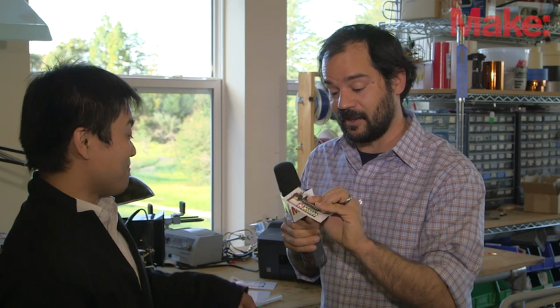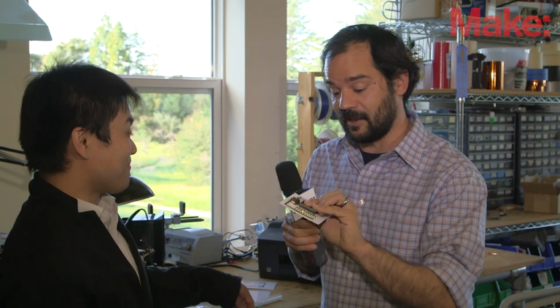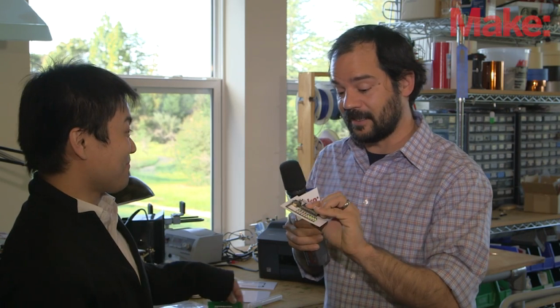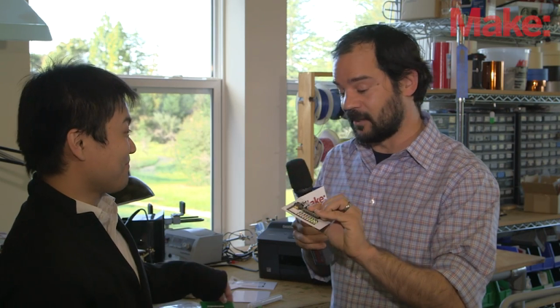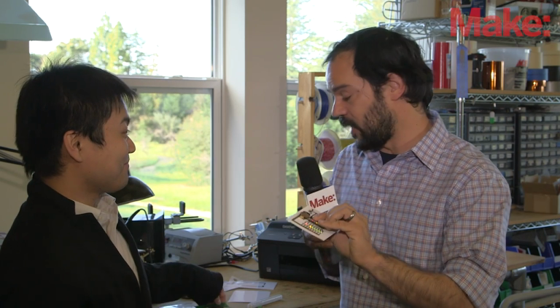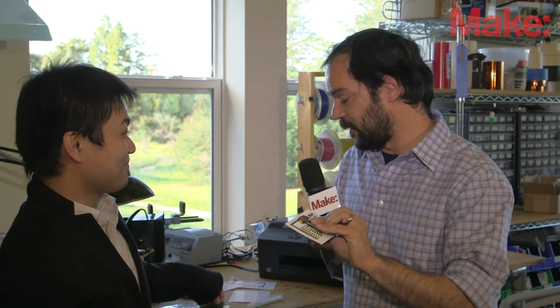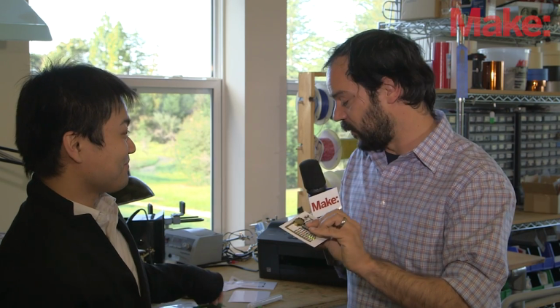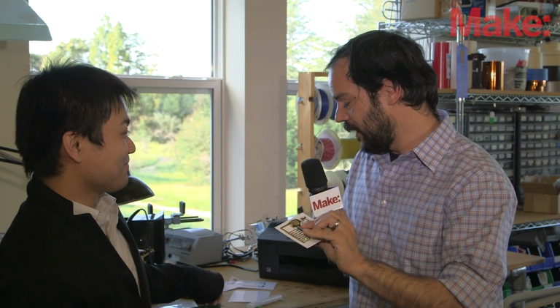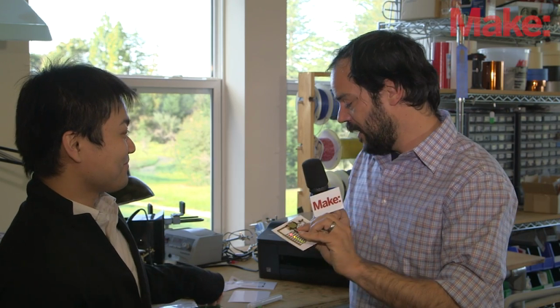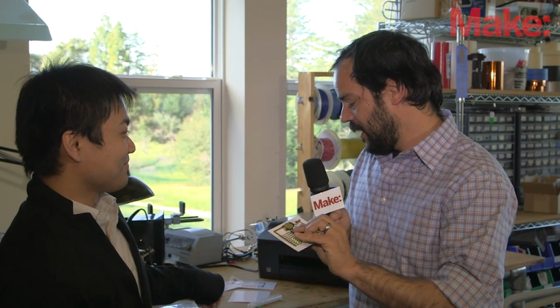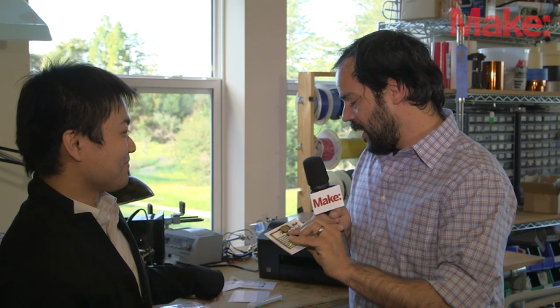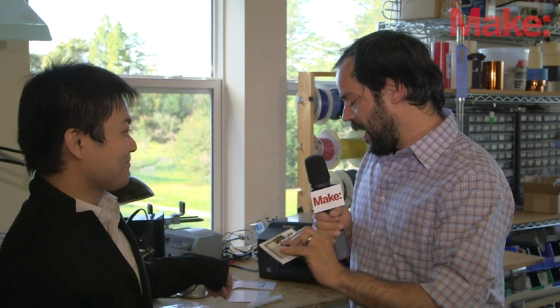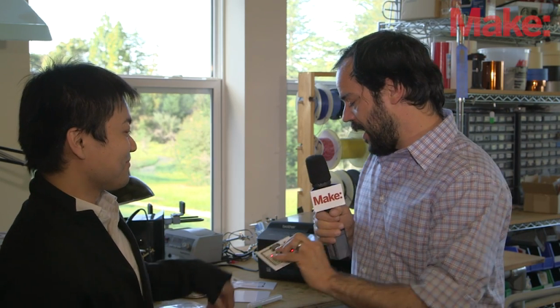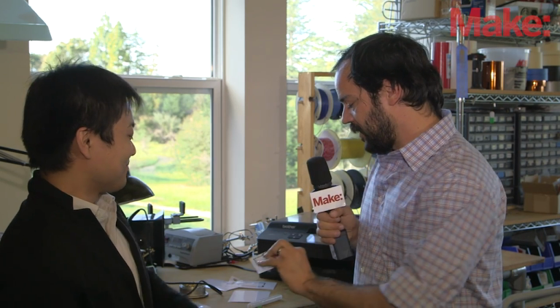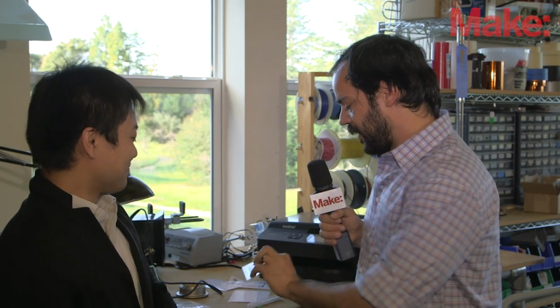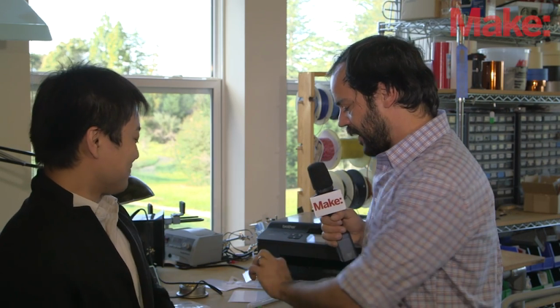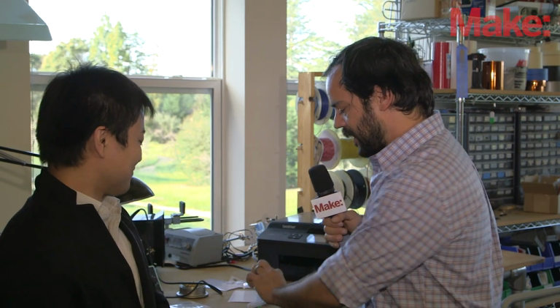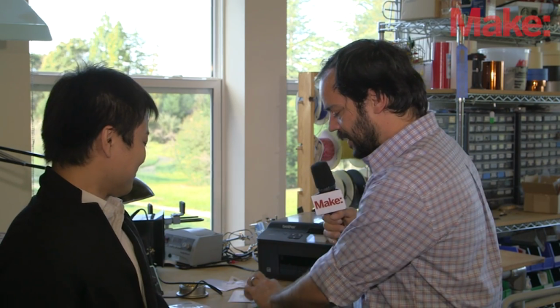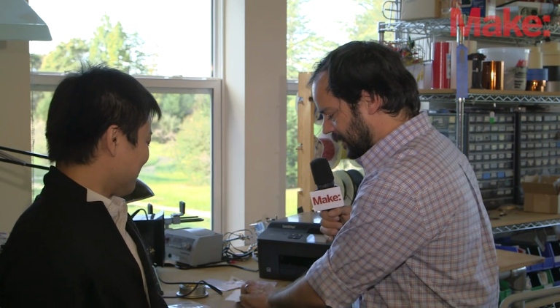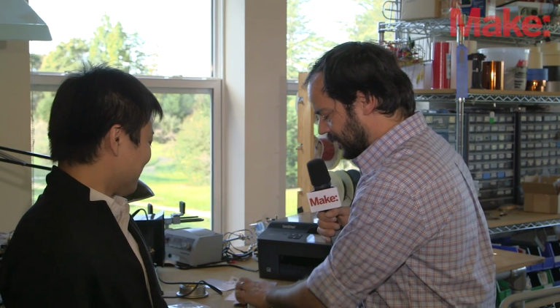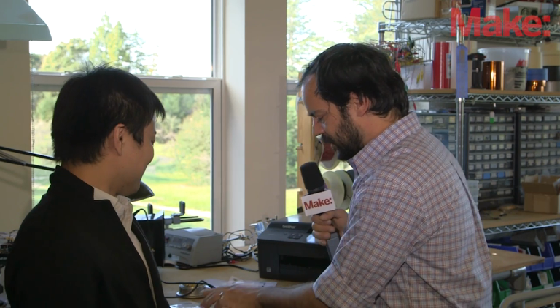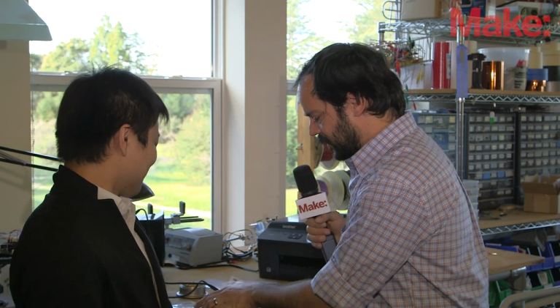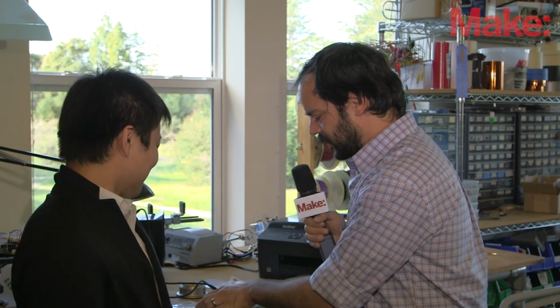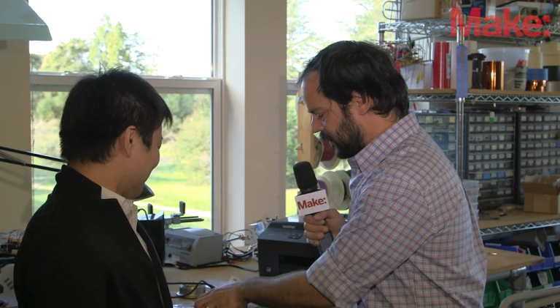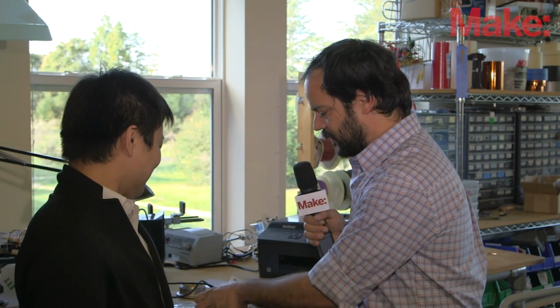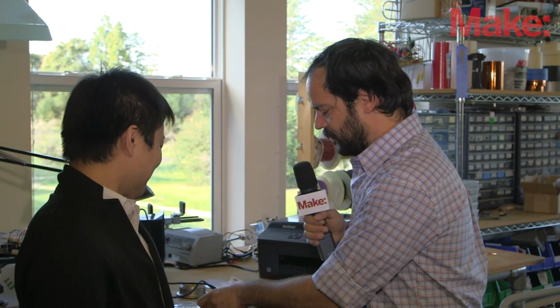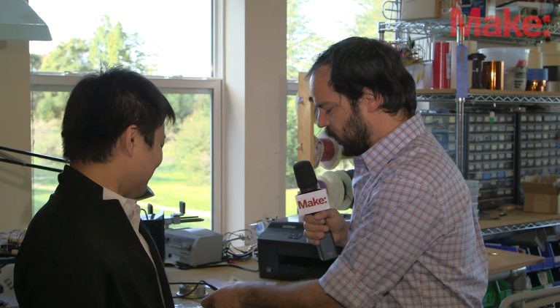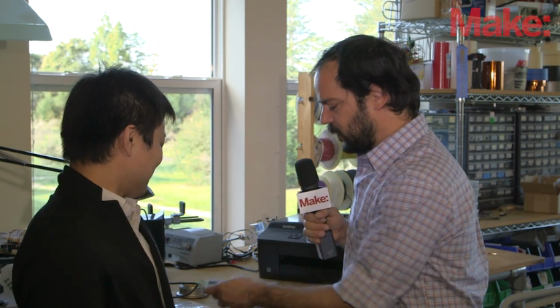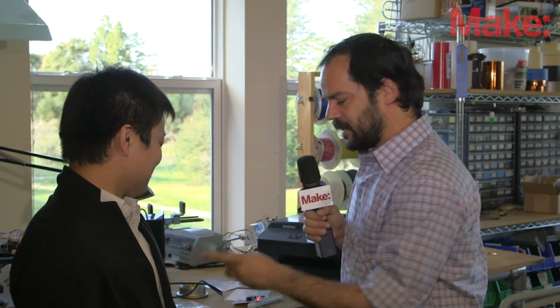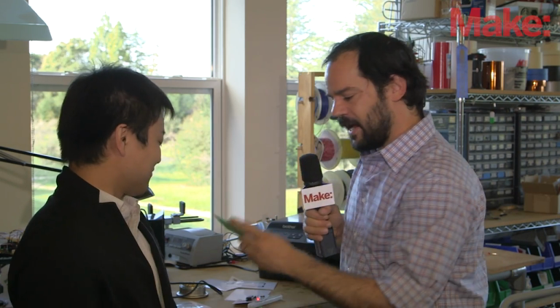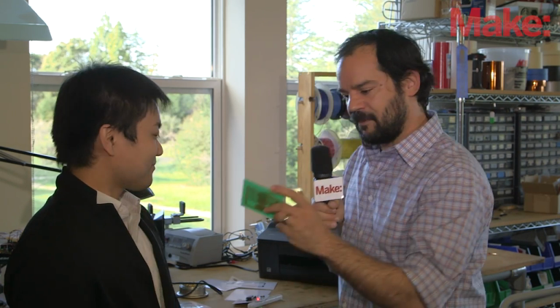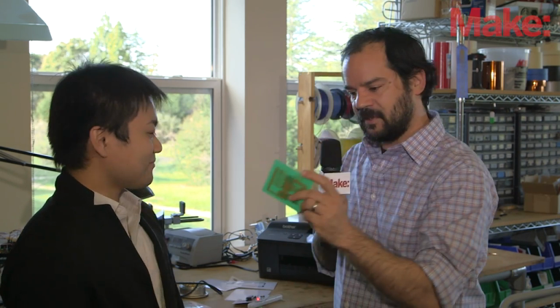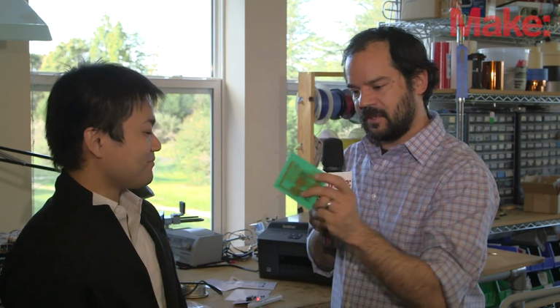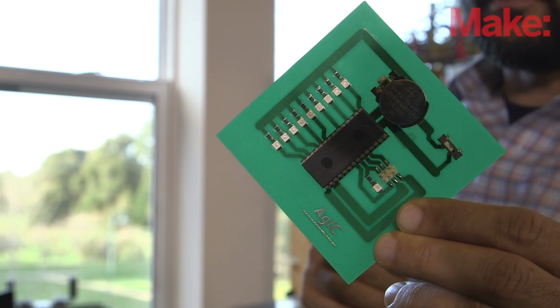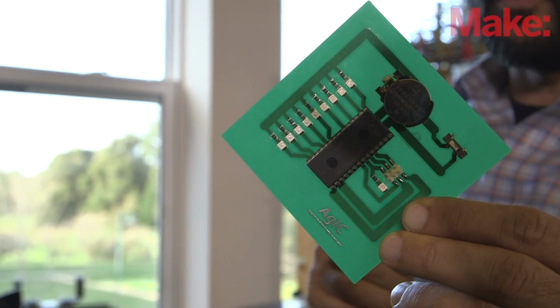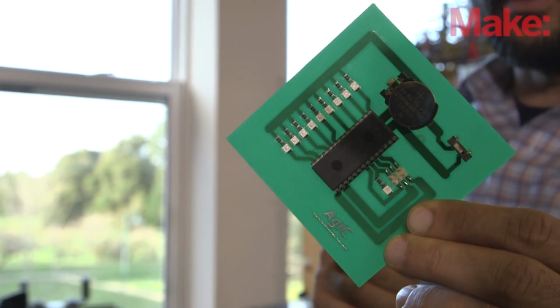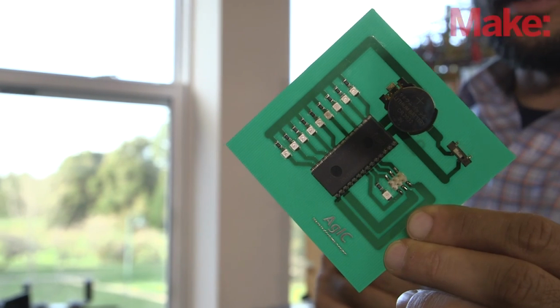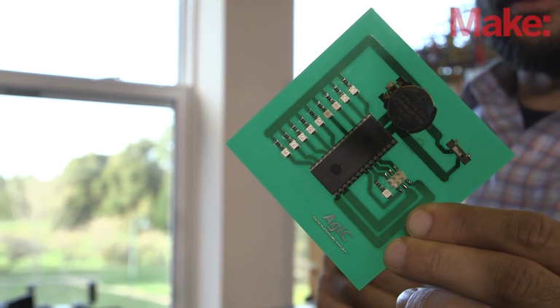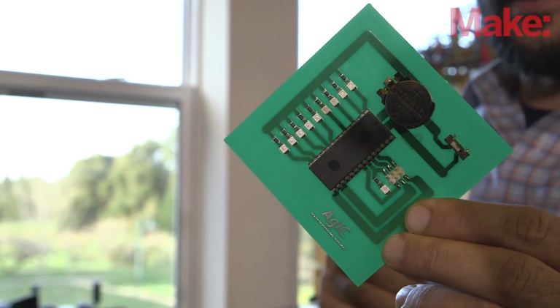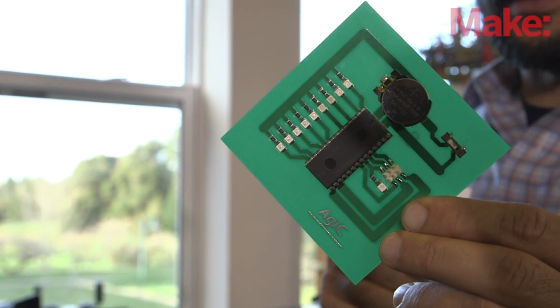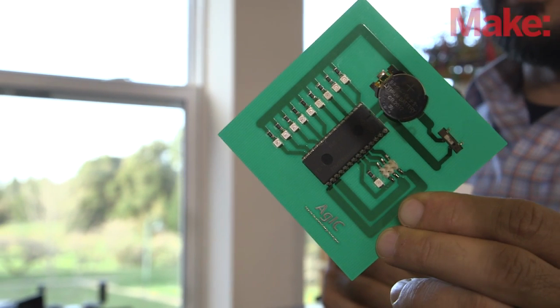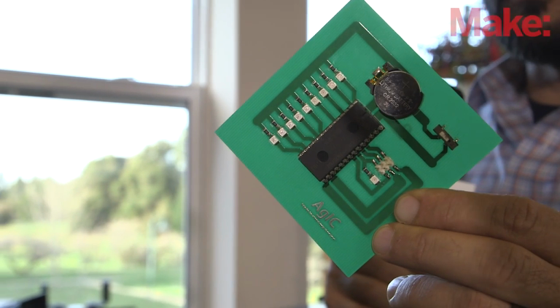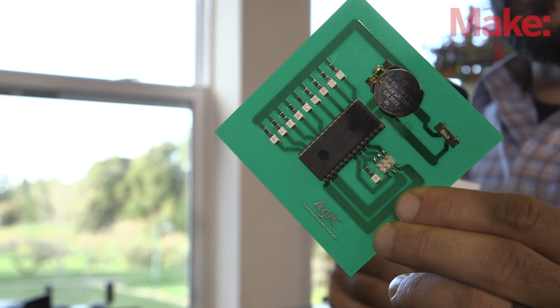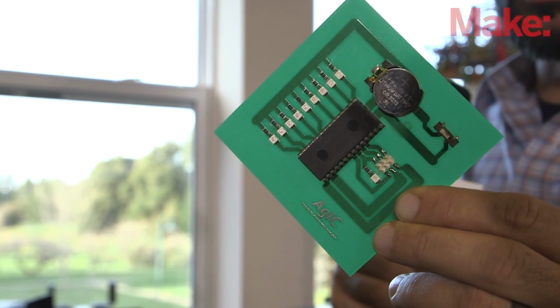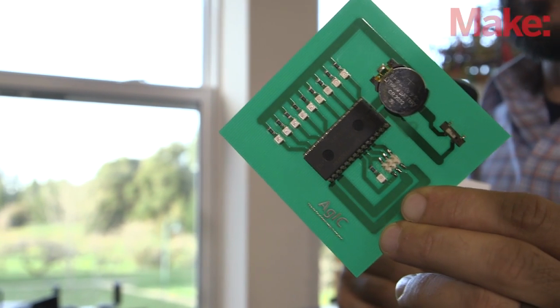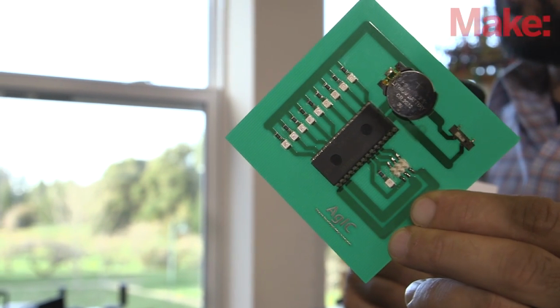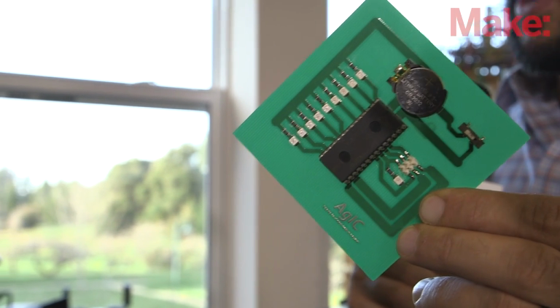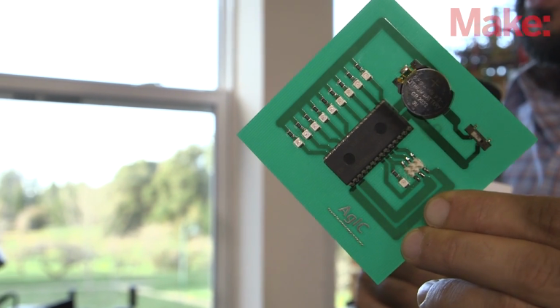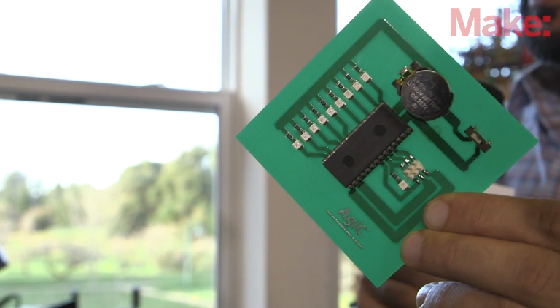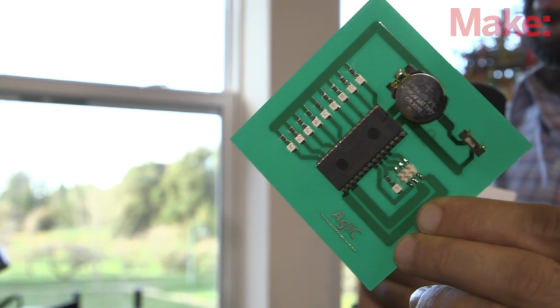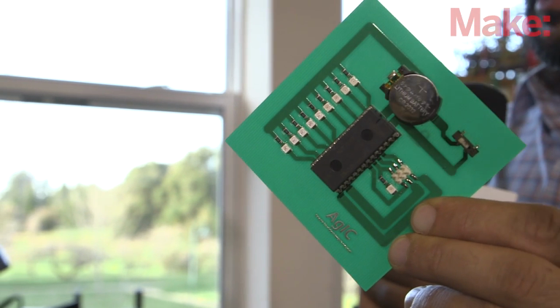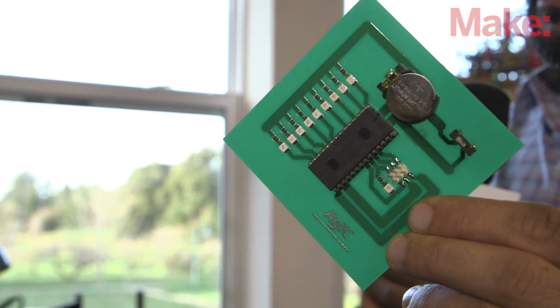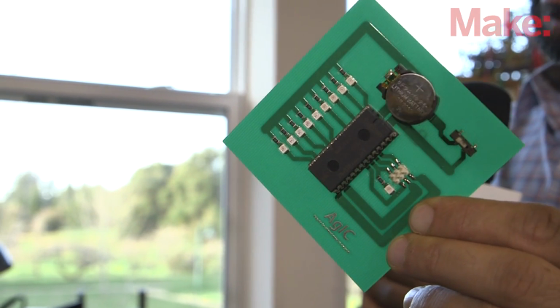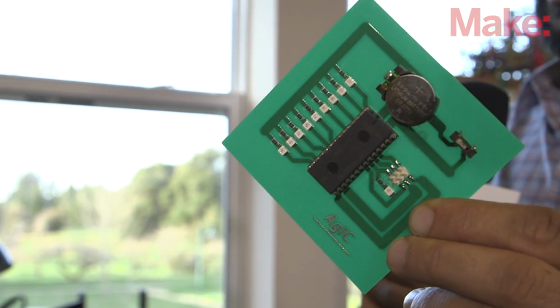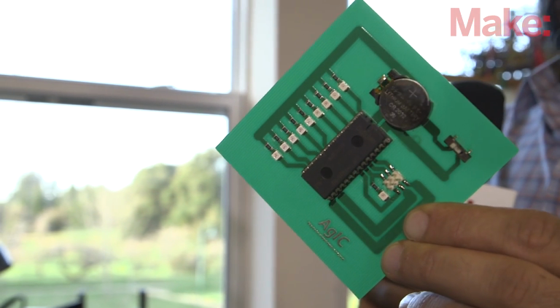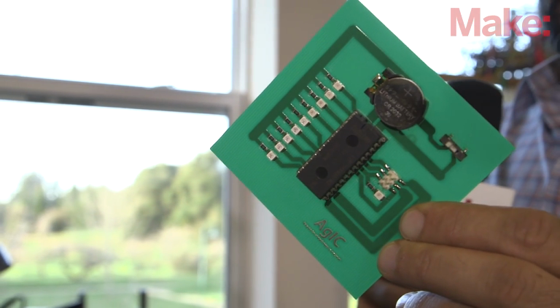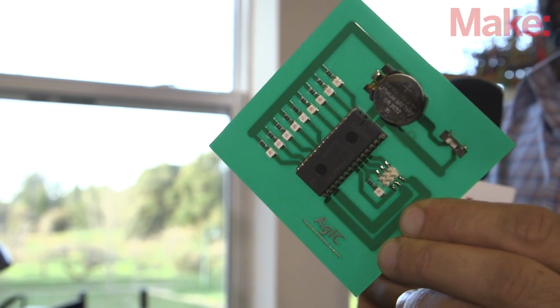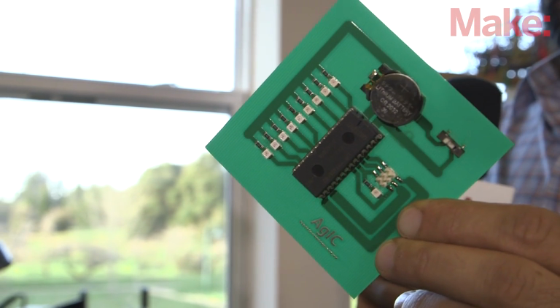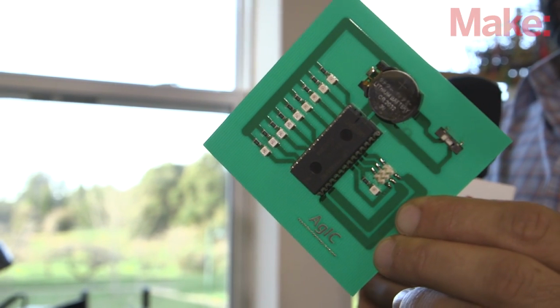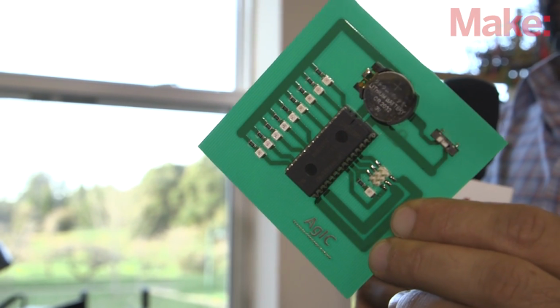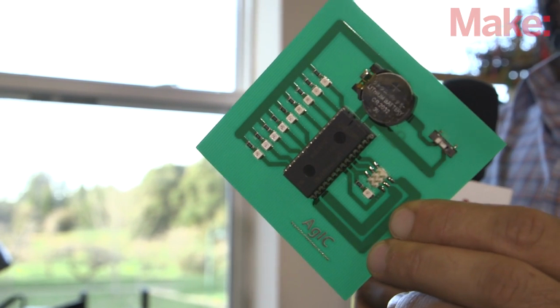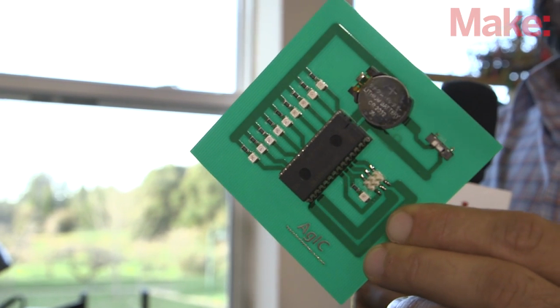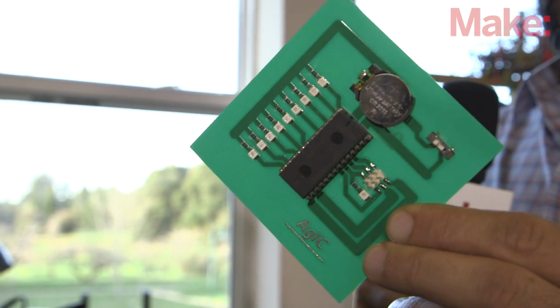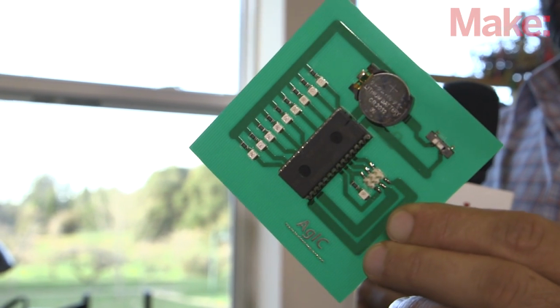That's incredible. And then this is the prototyped, finished version. That's great.